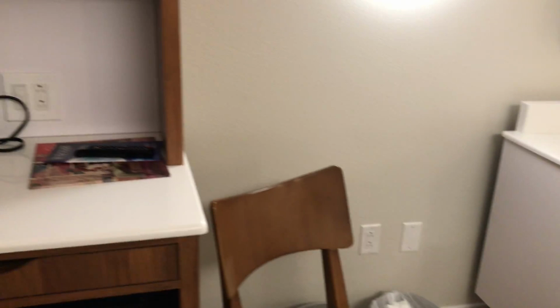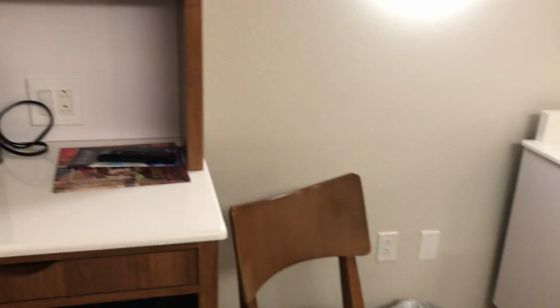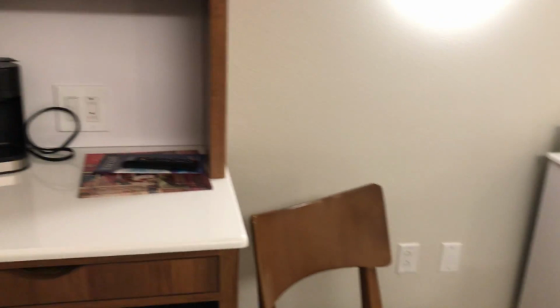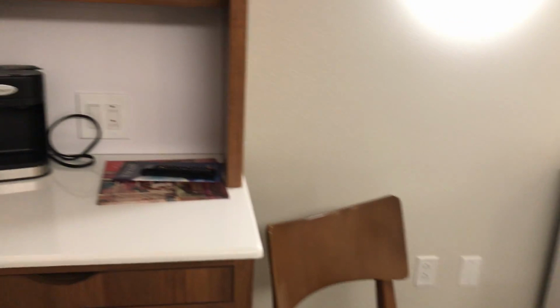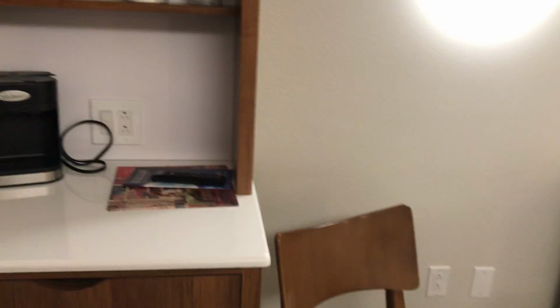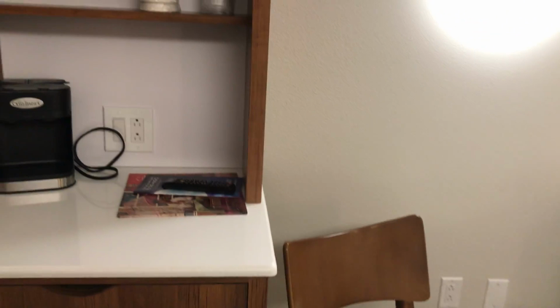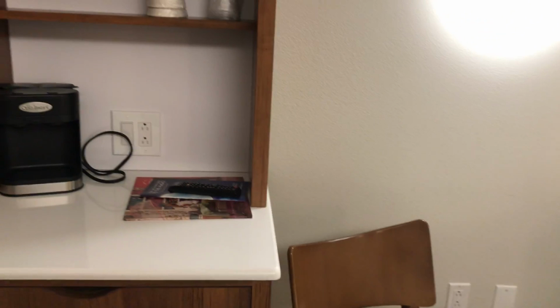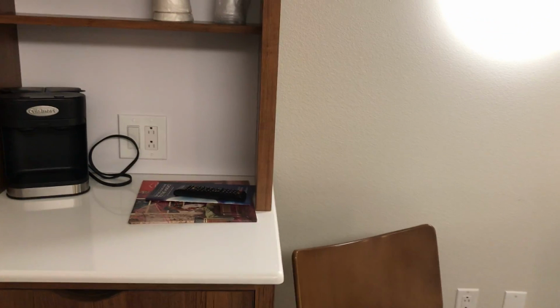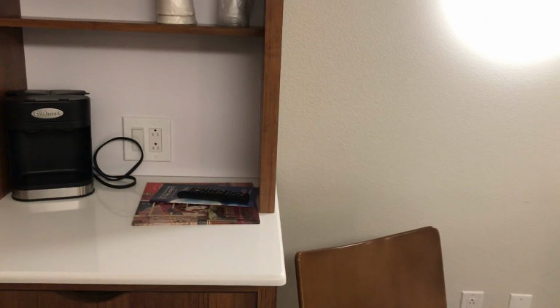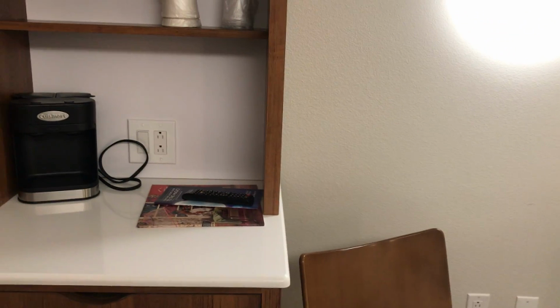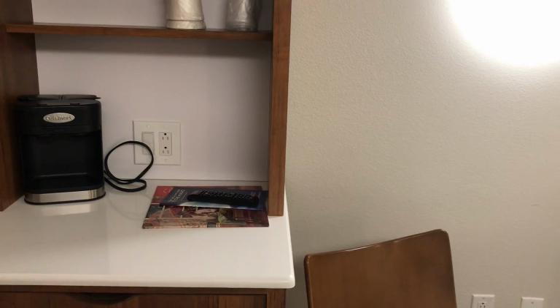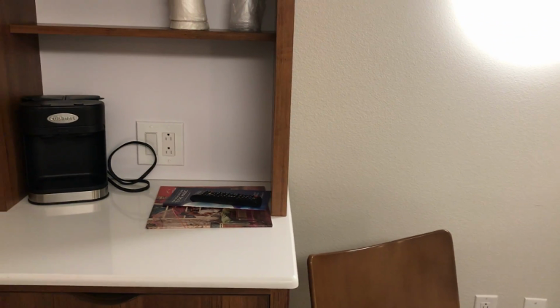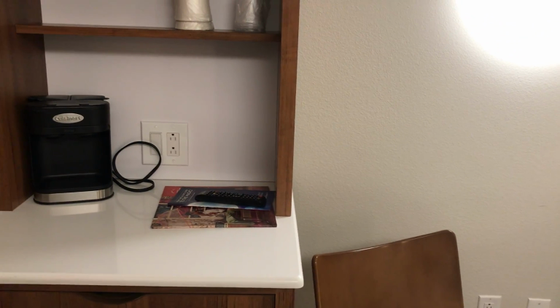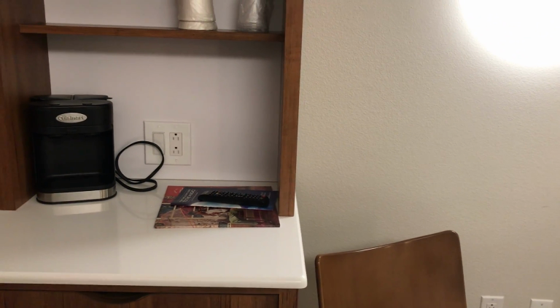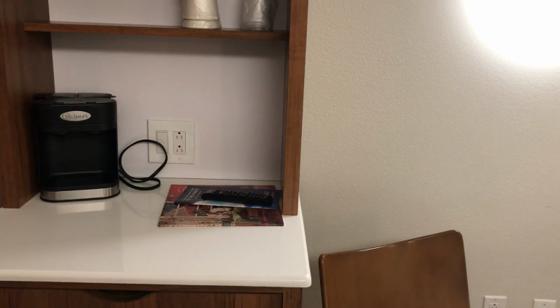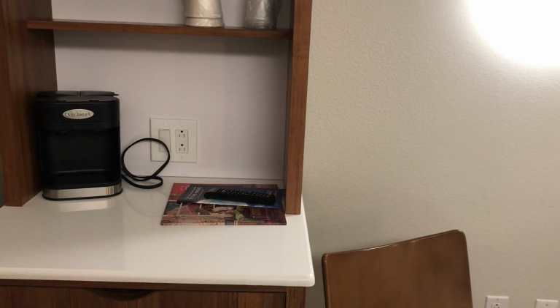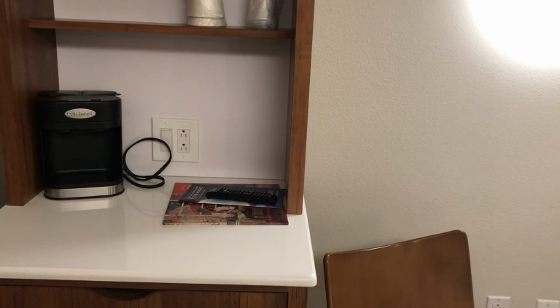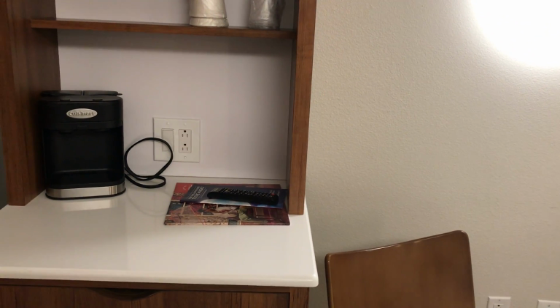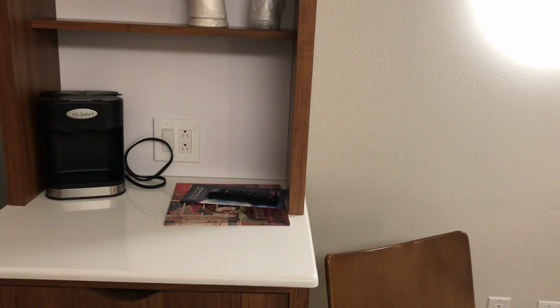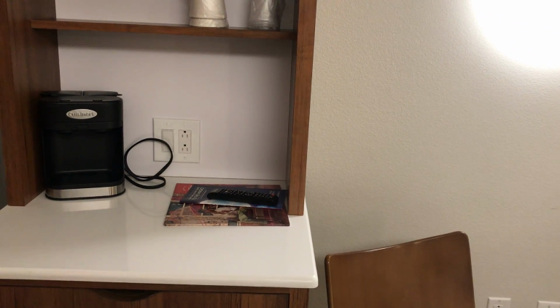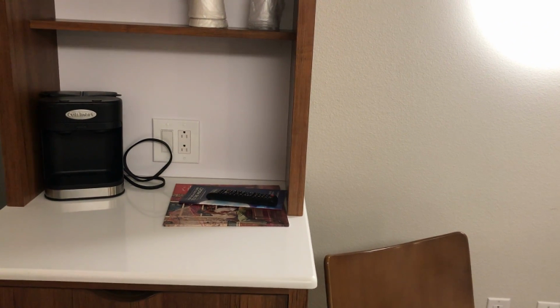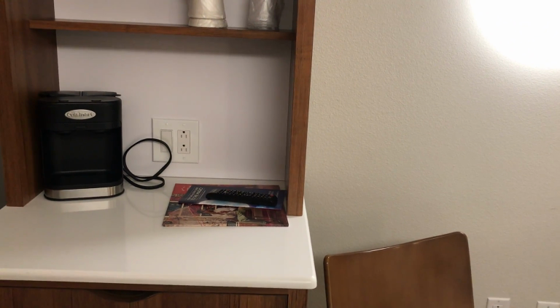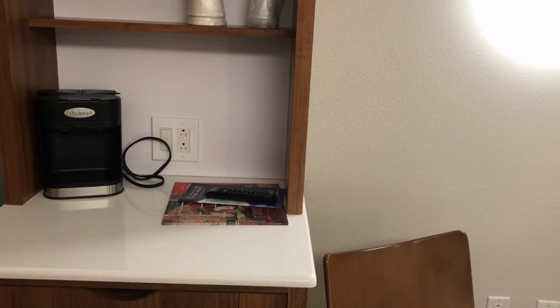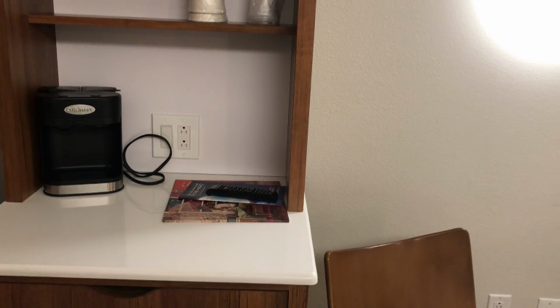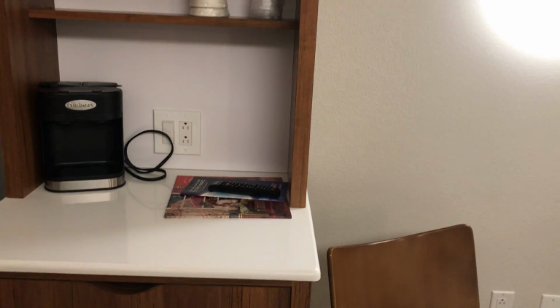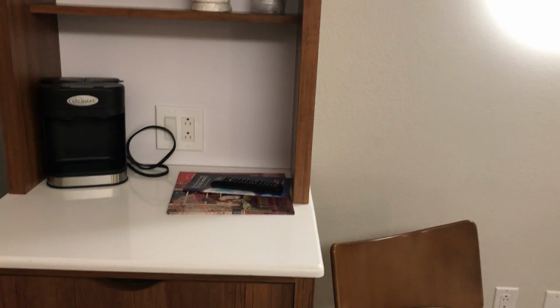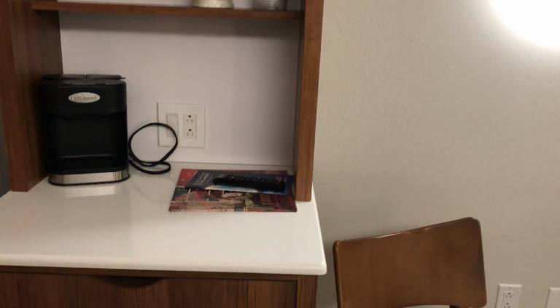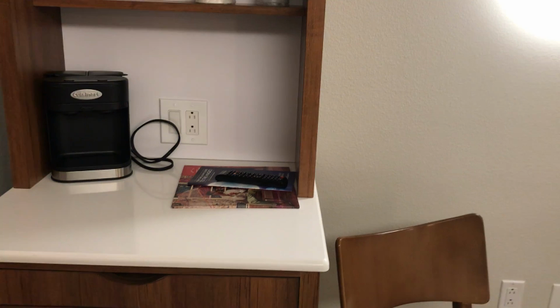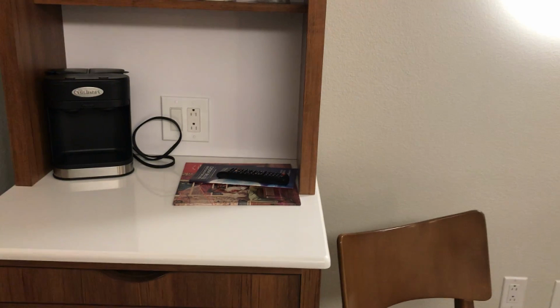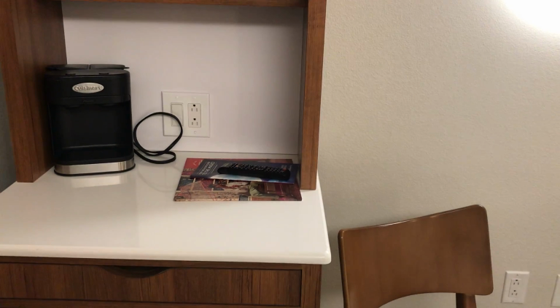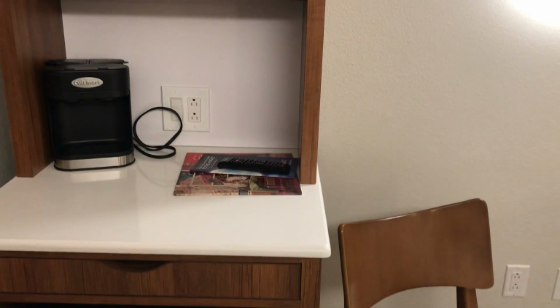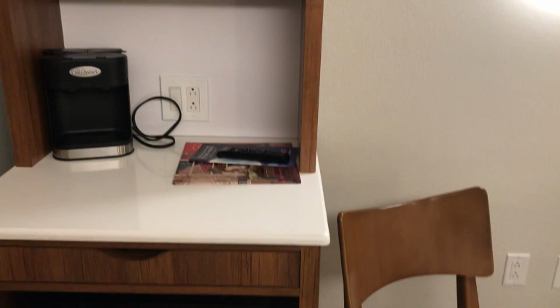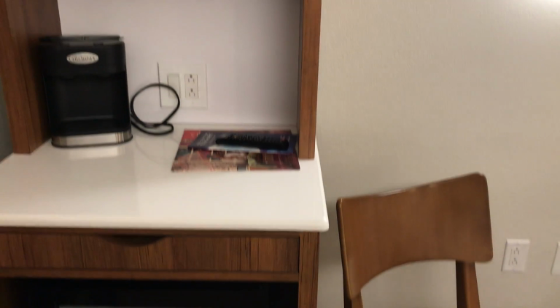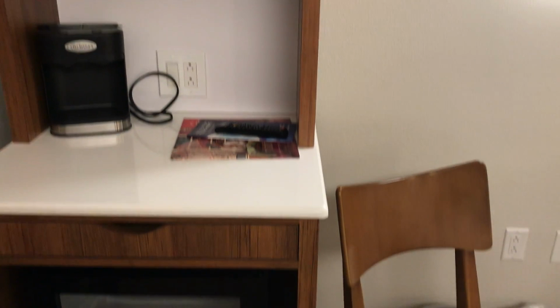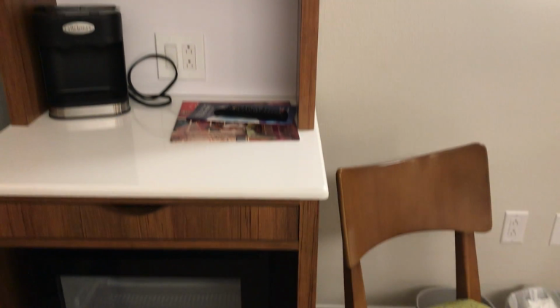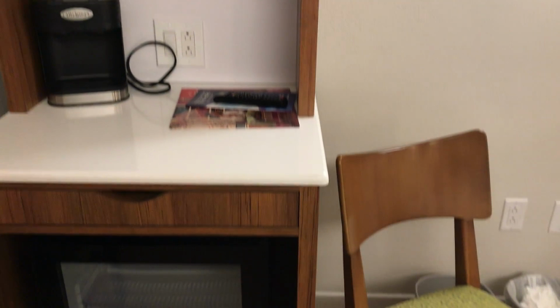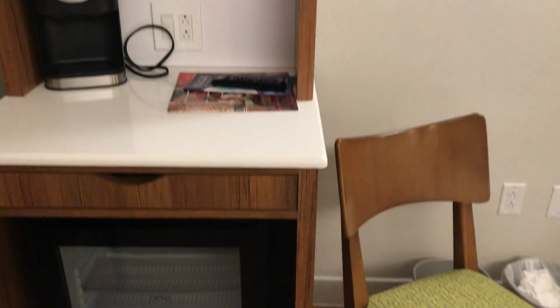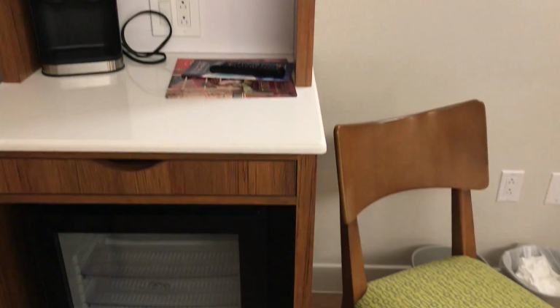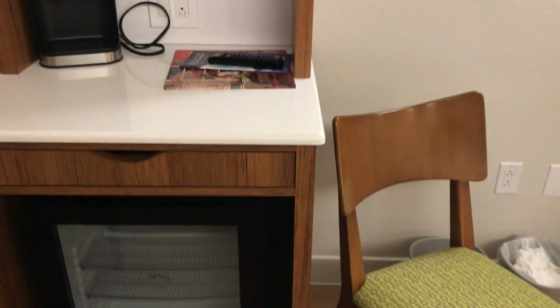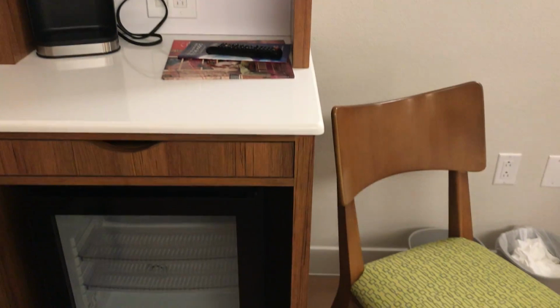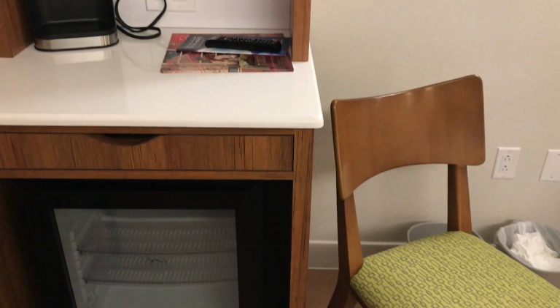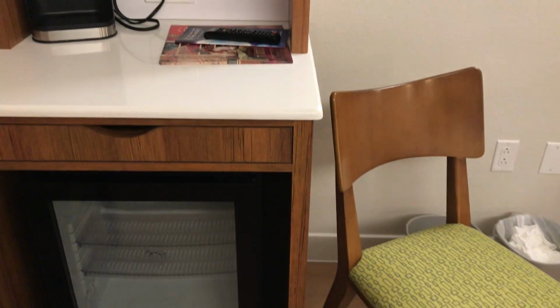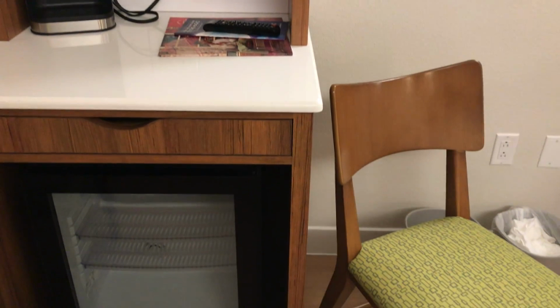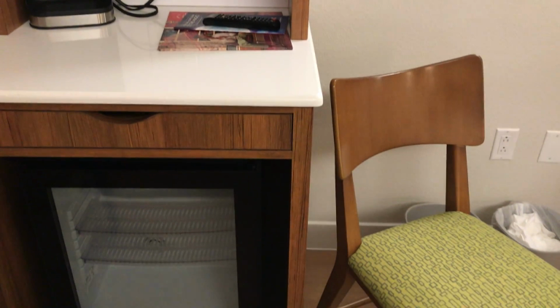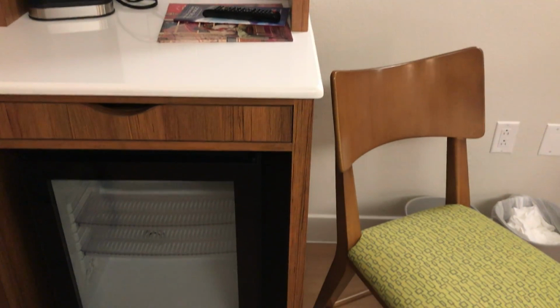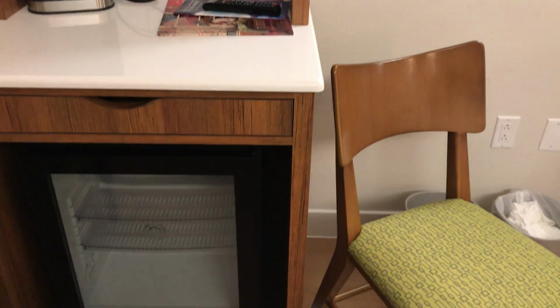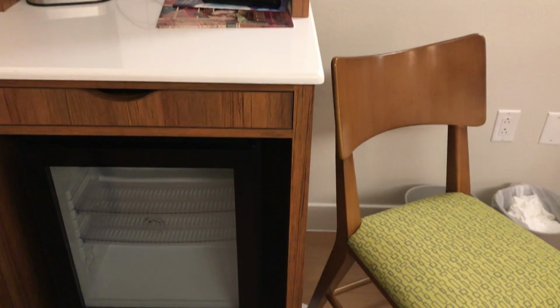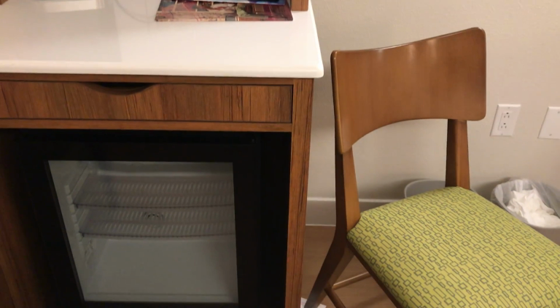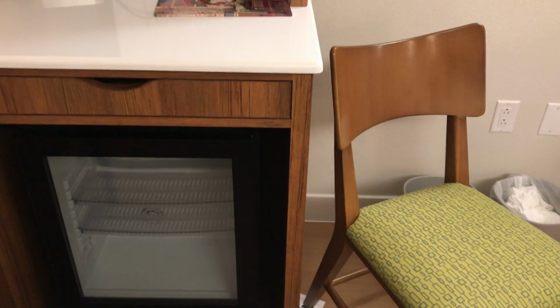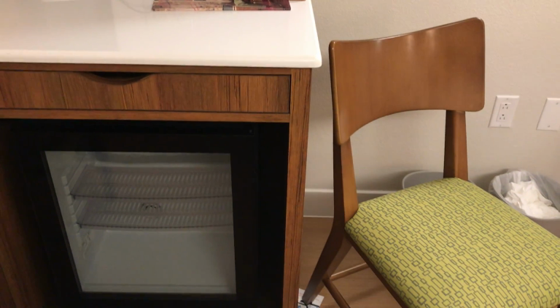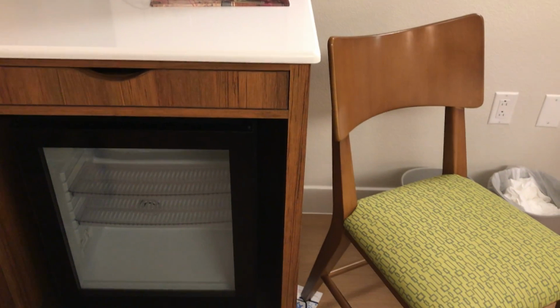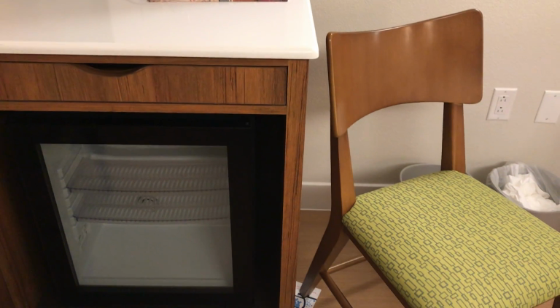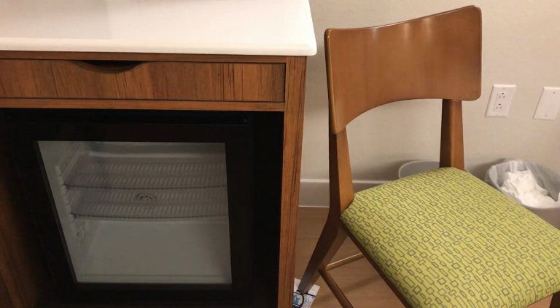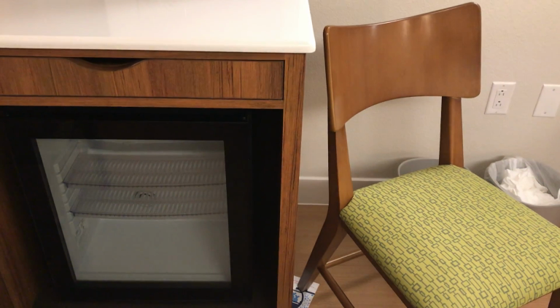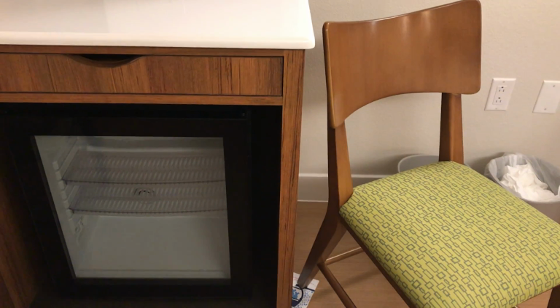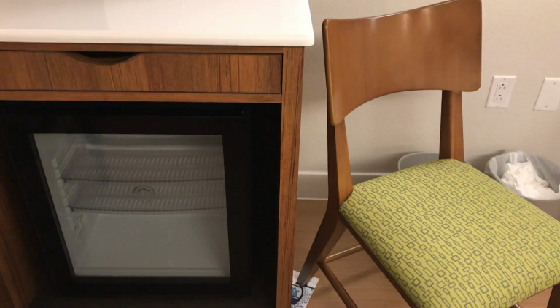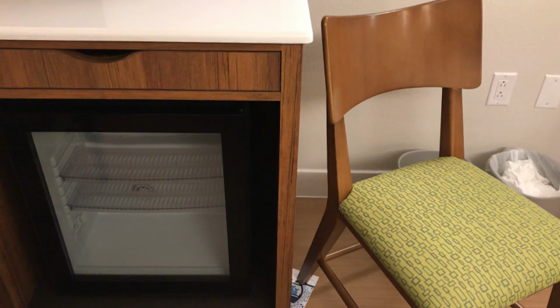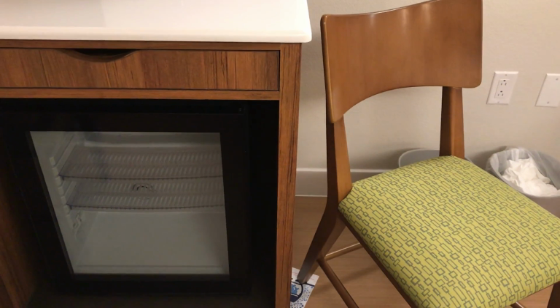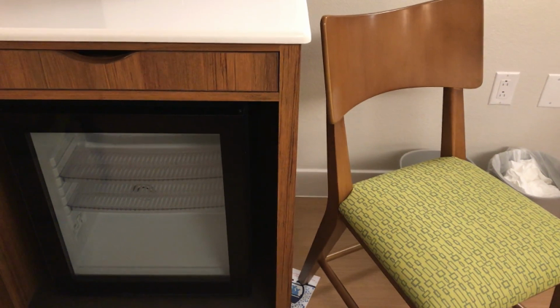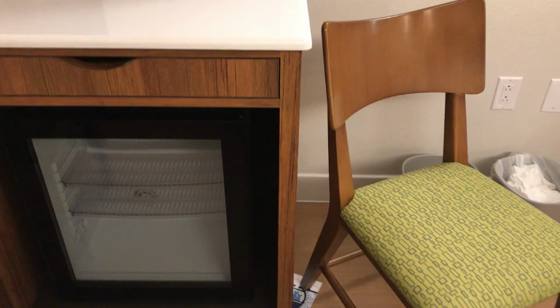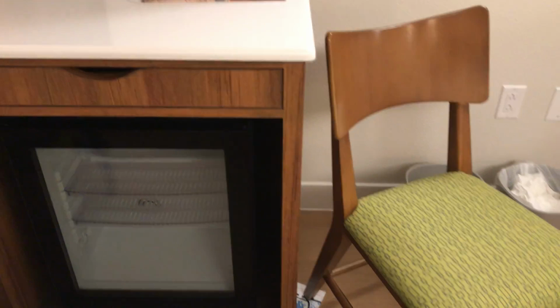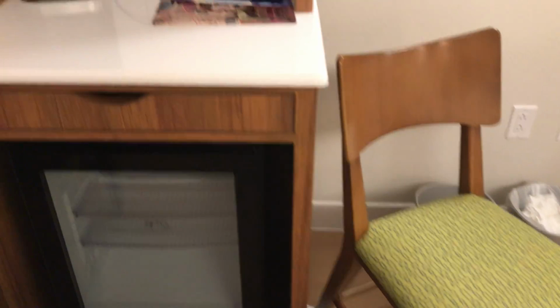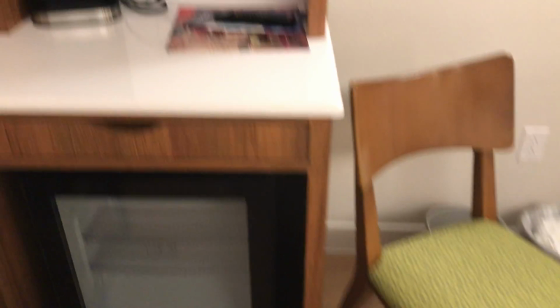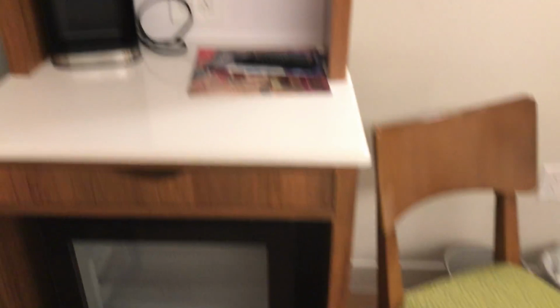They have a Keurig-type coffee maker and a refrigerator.